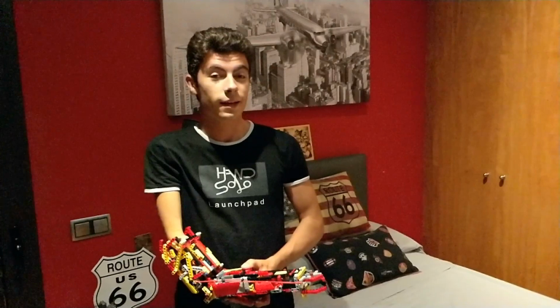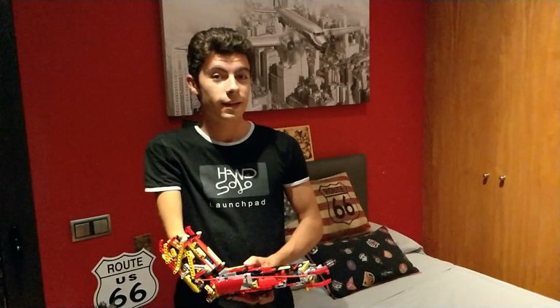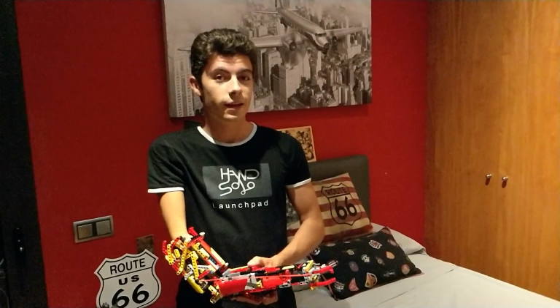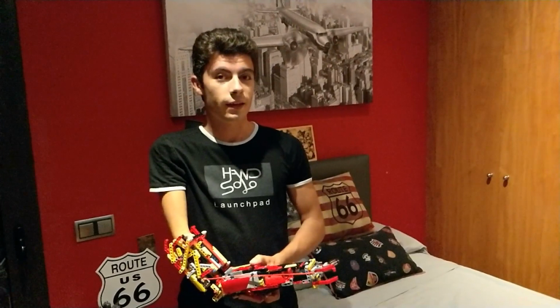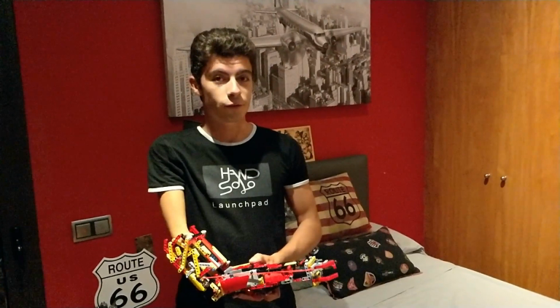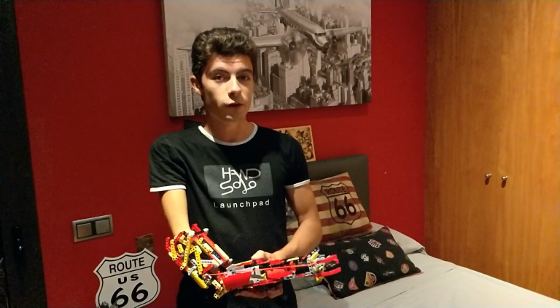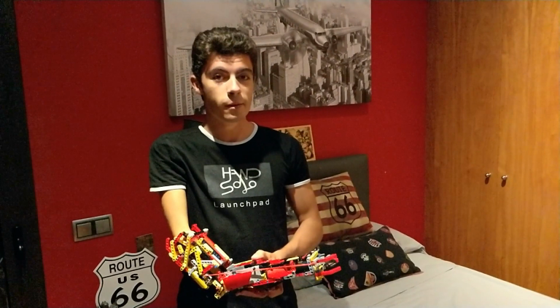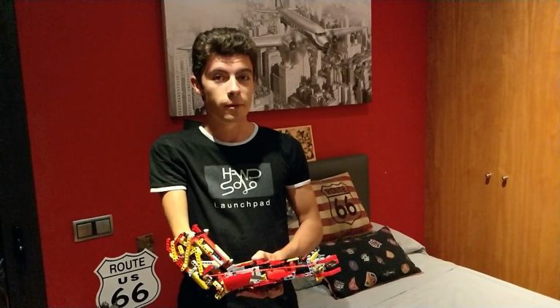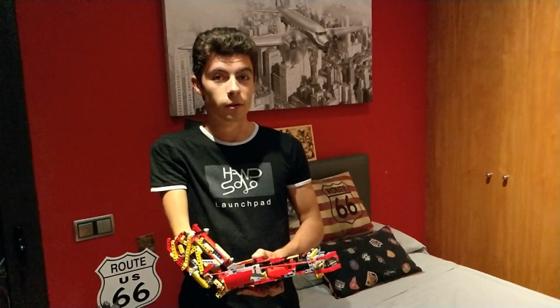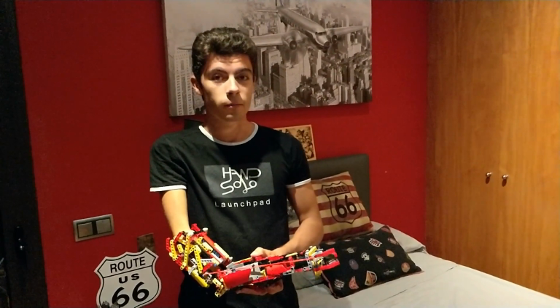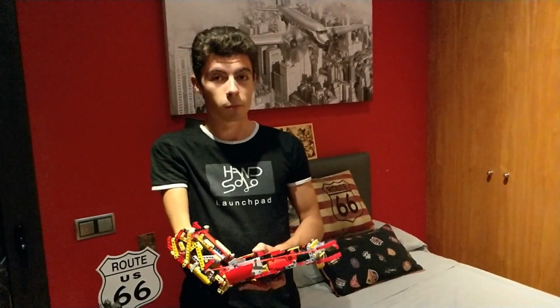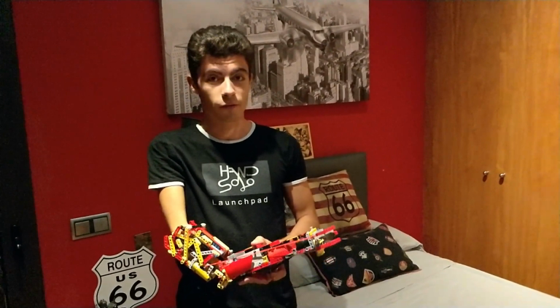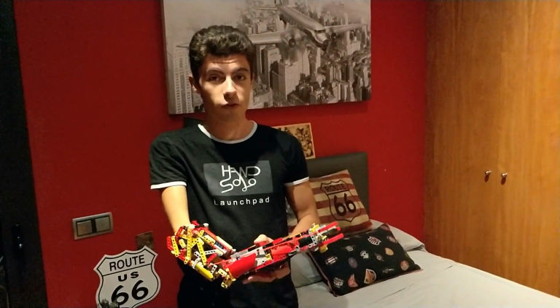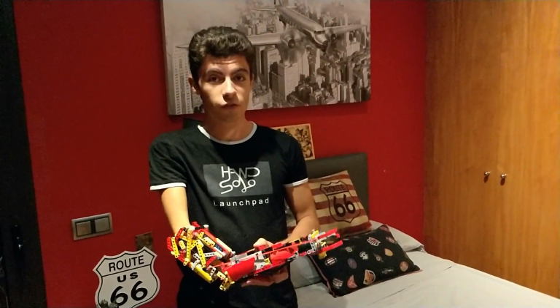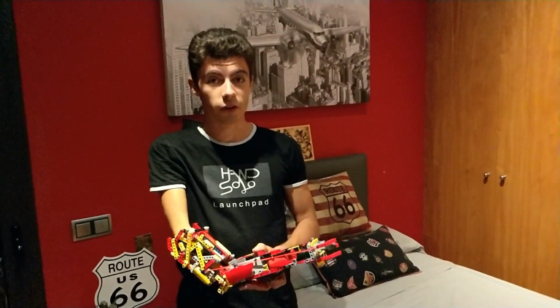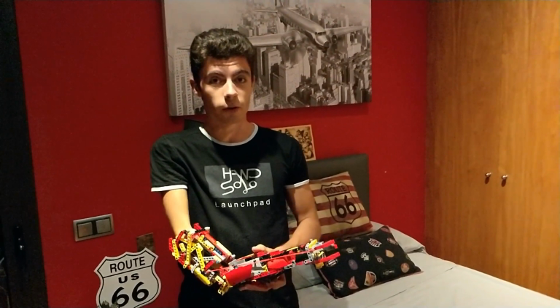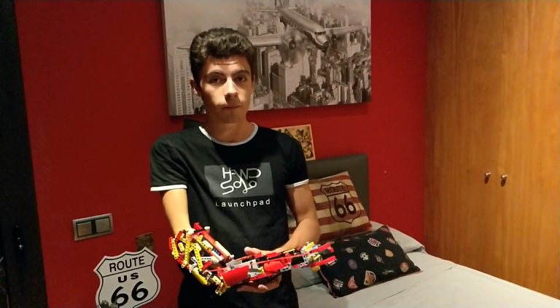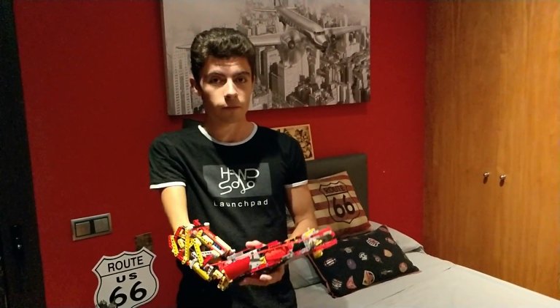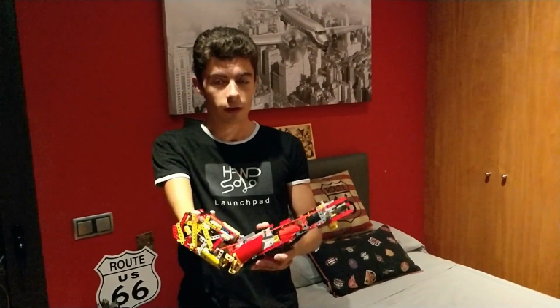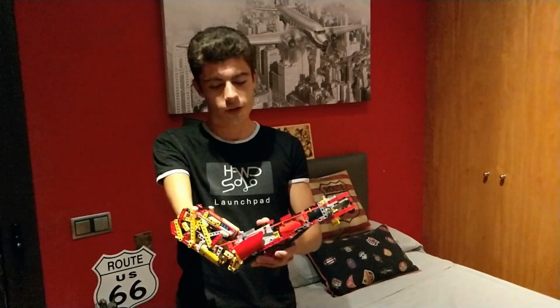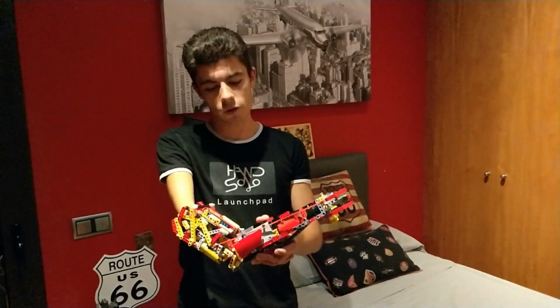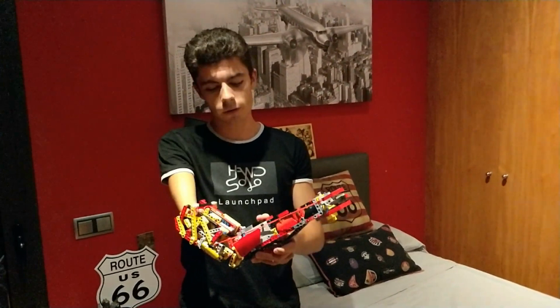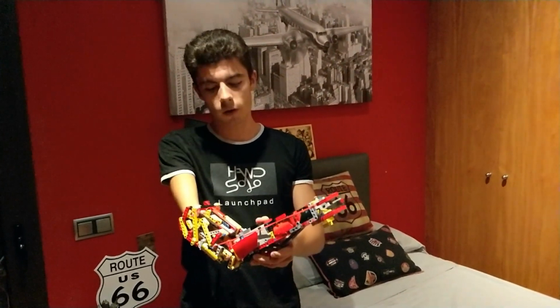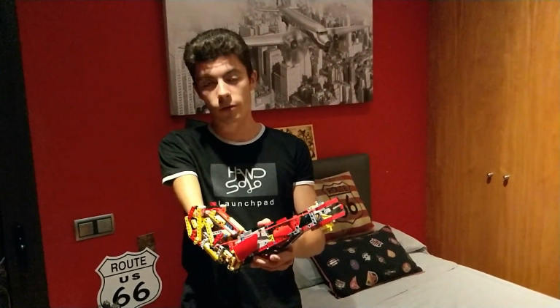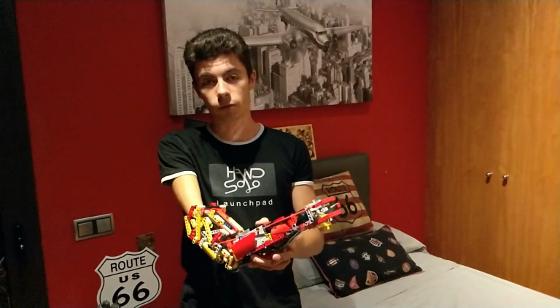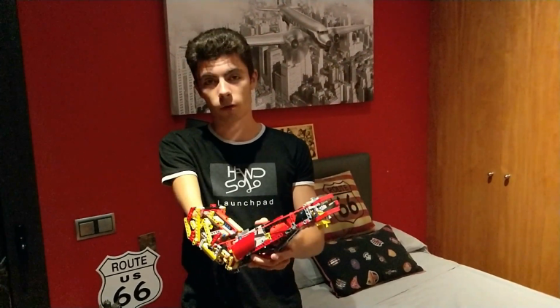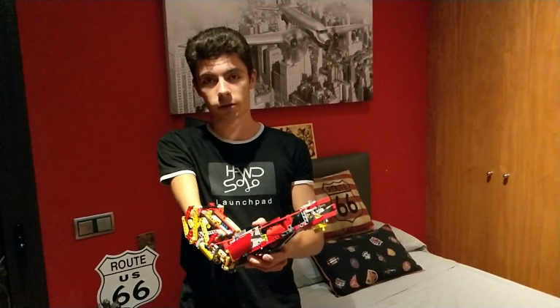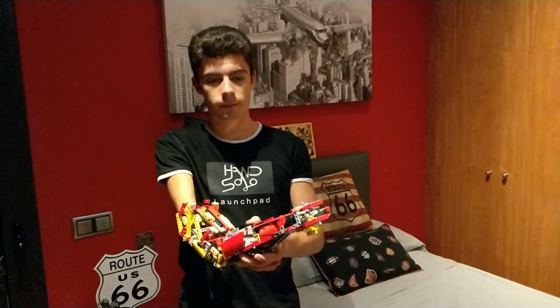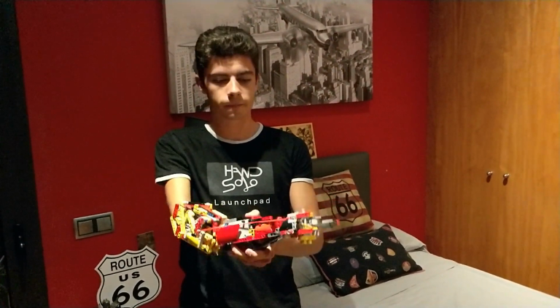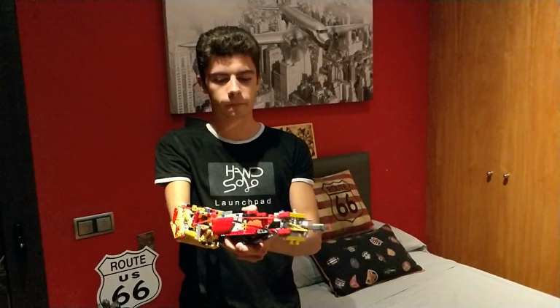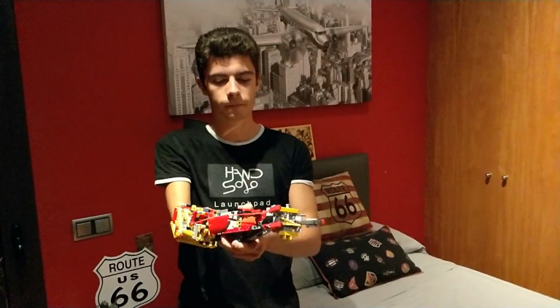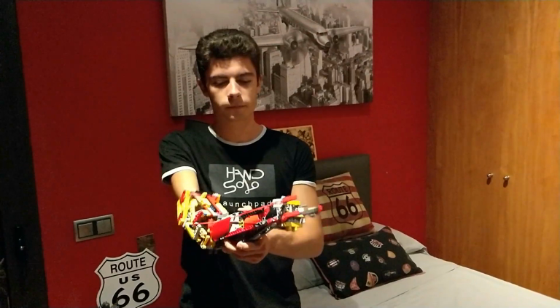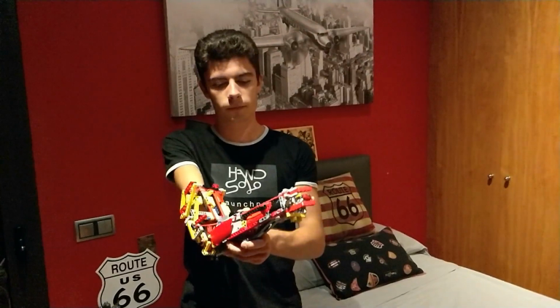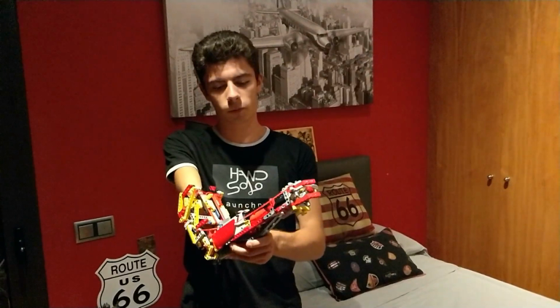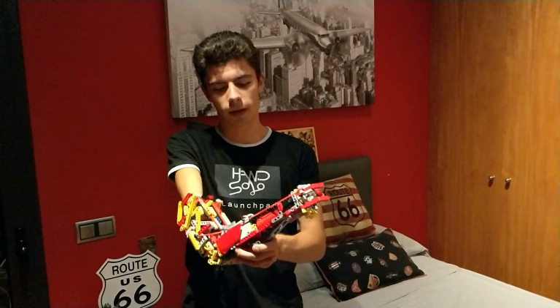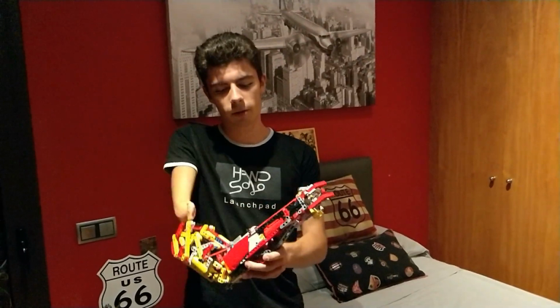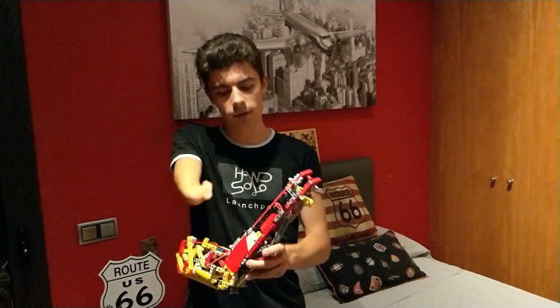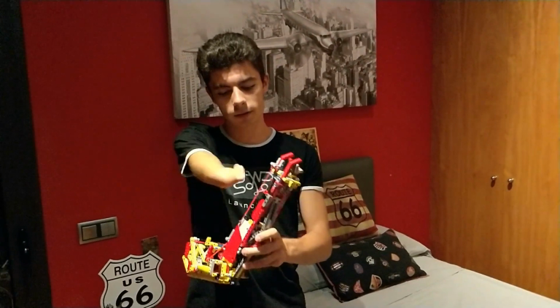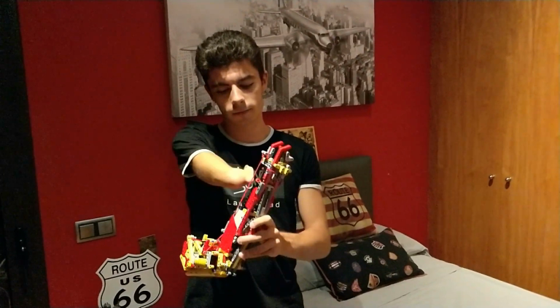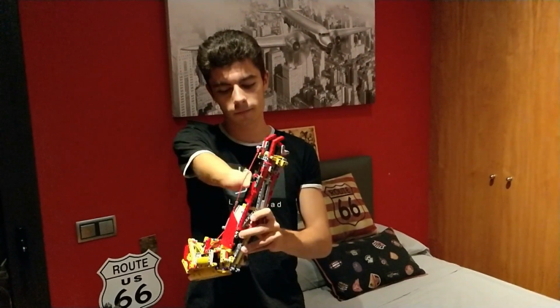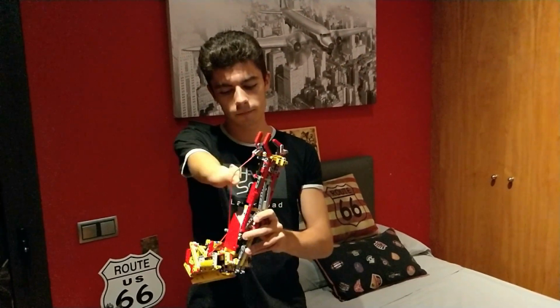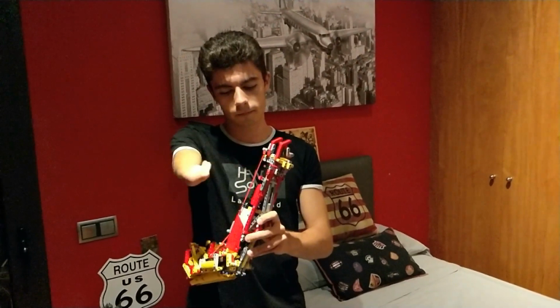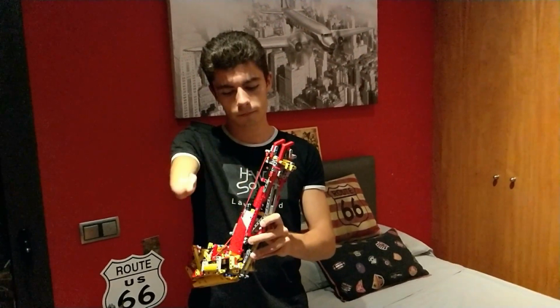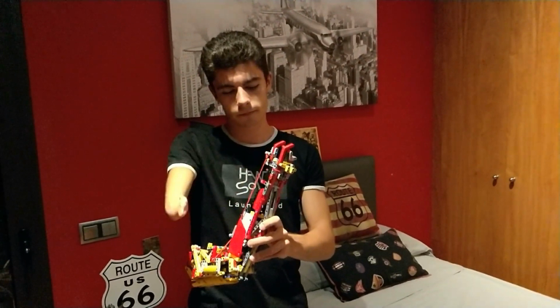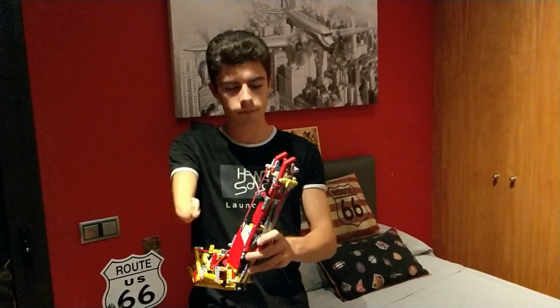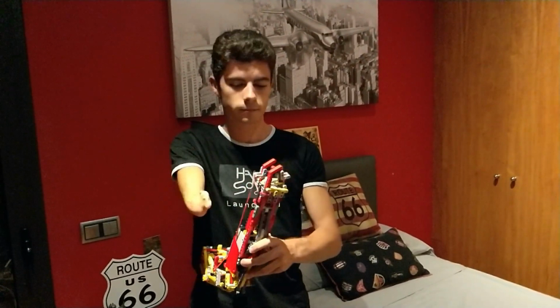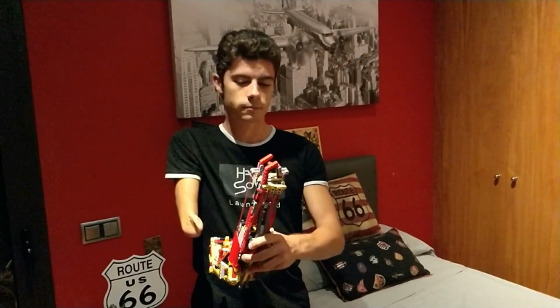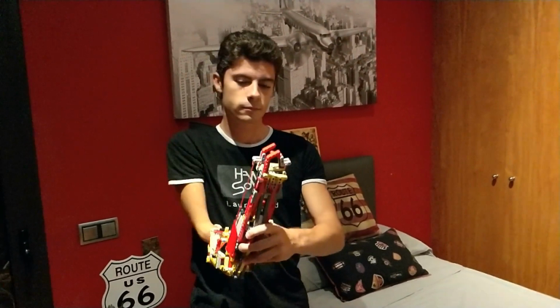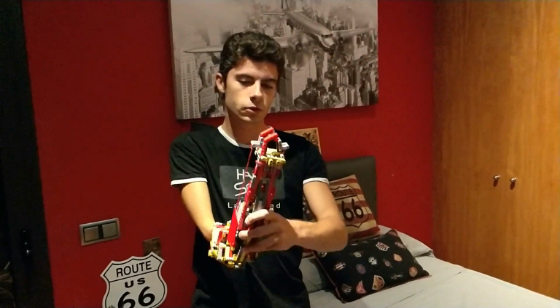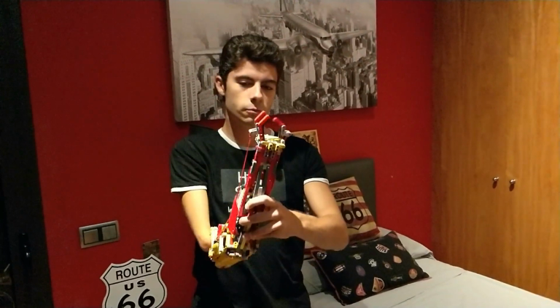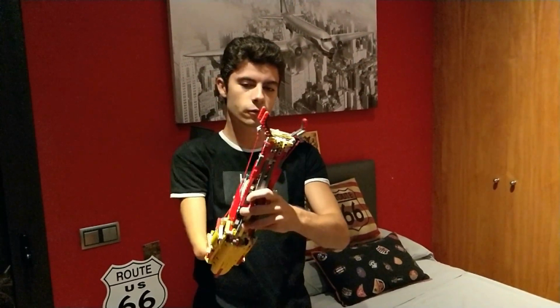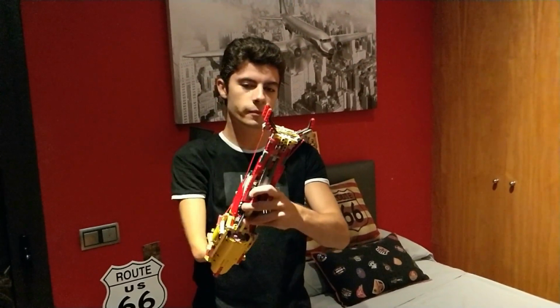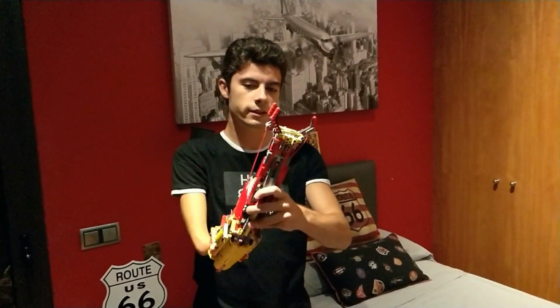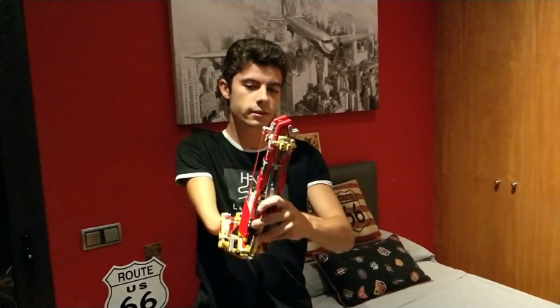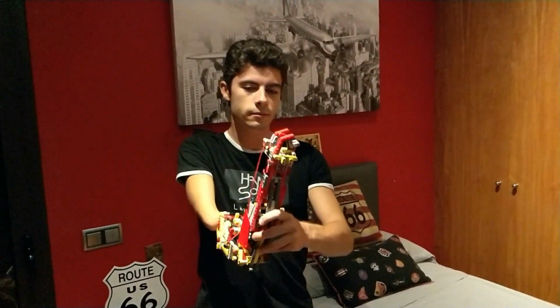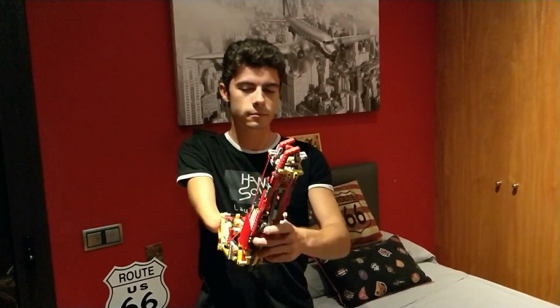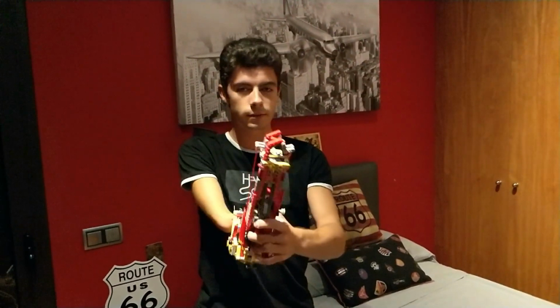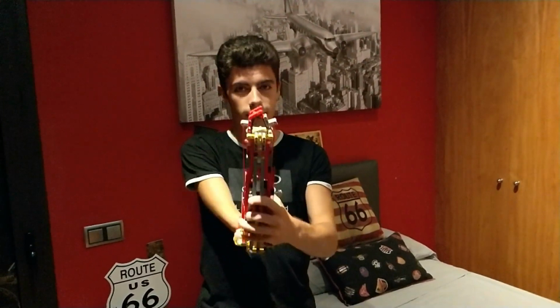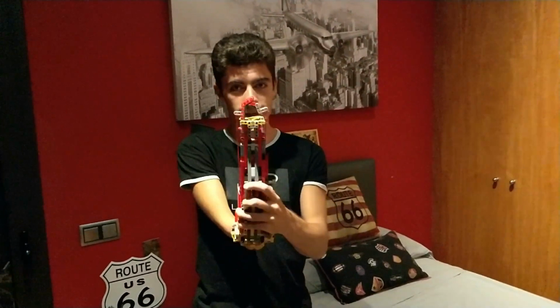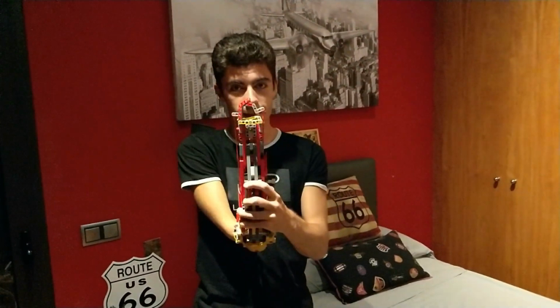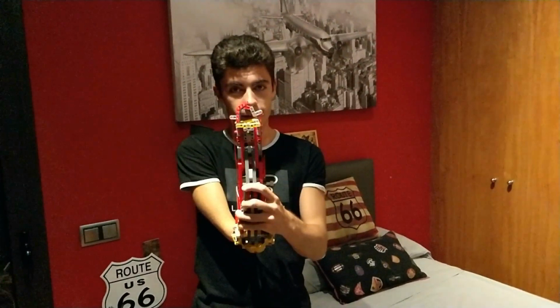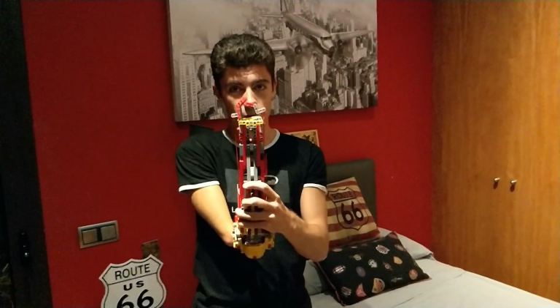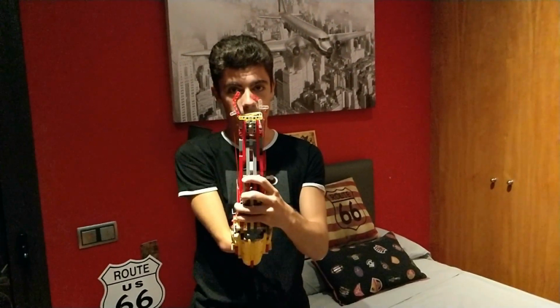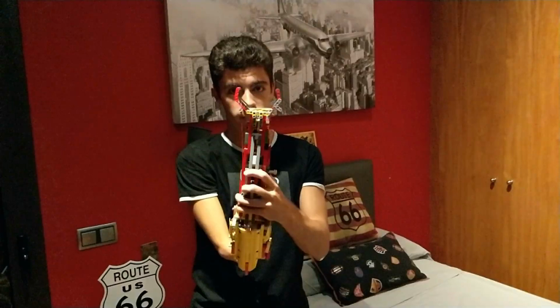If you remember, on my first video, I showed you how this works. Some cables, some movement, and the hand opens.